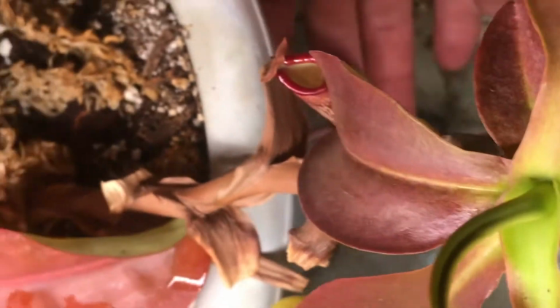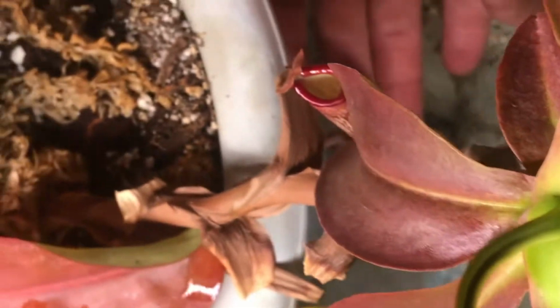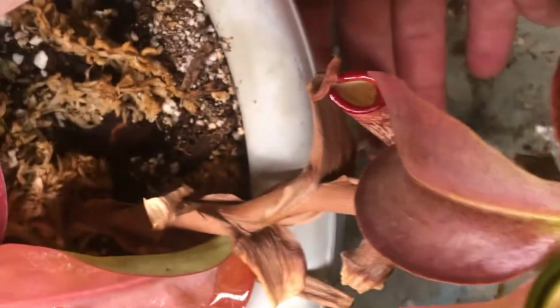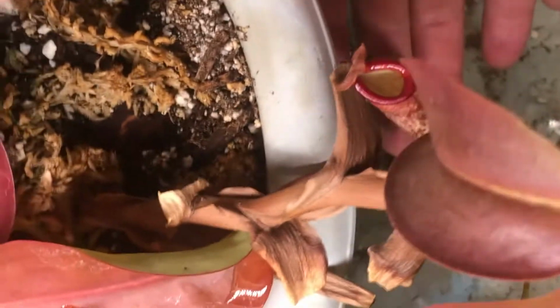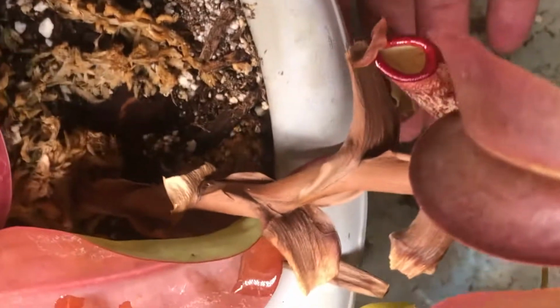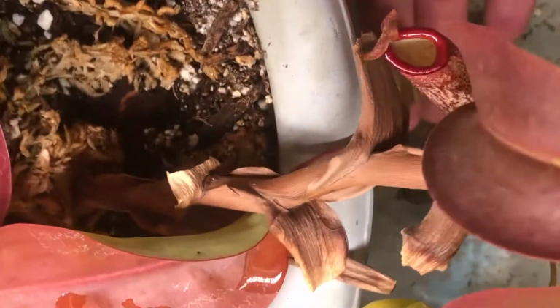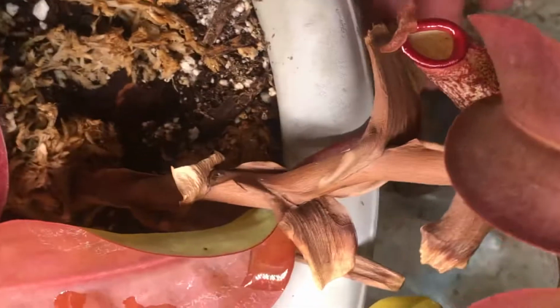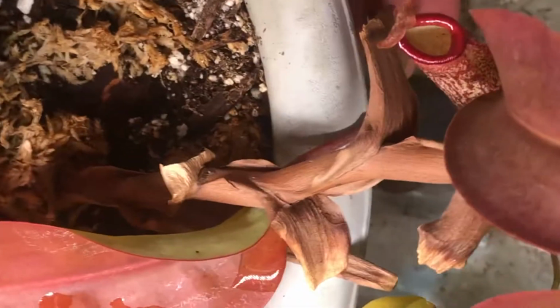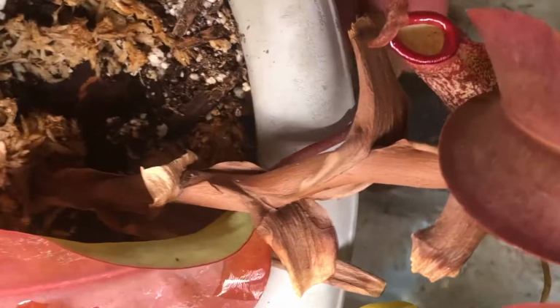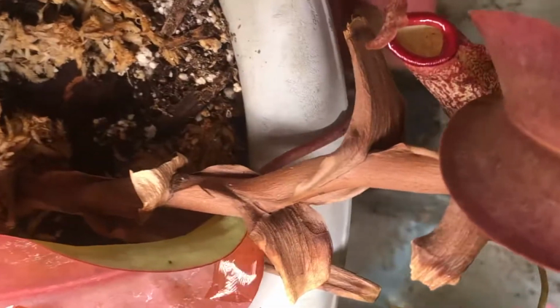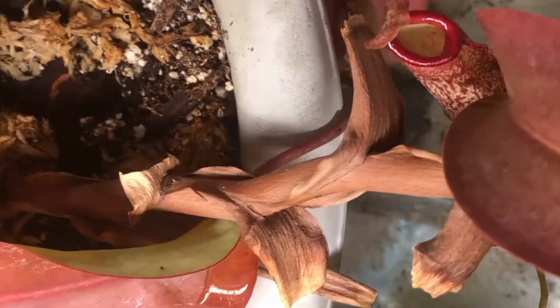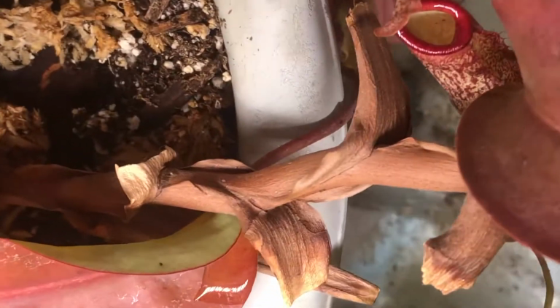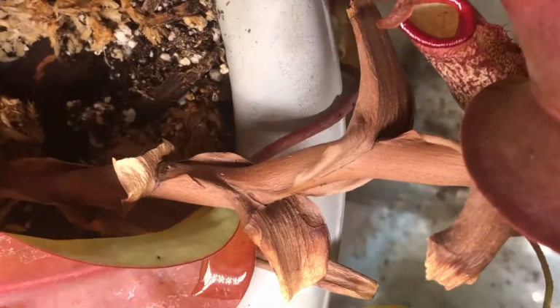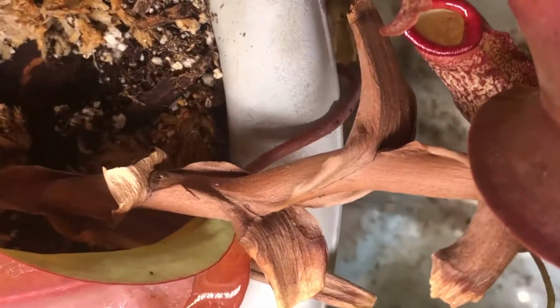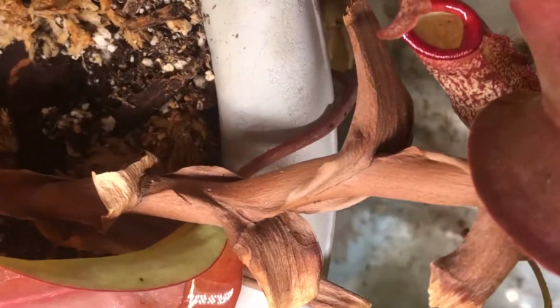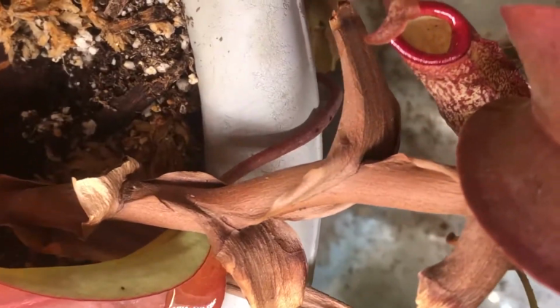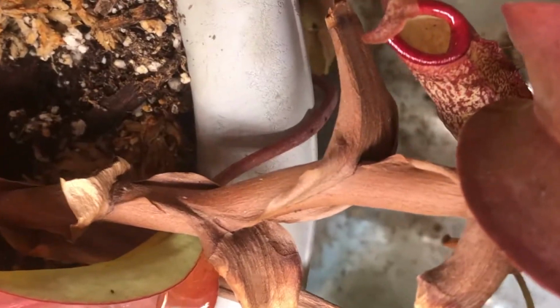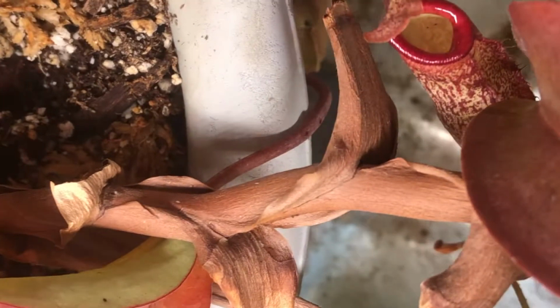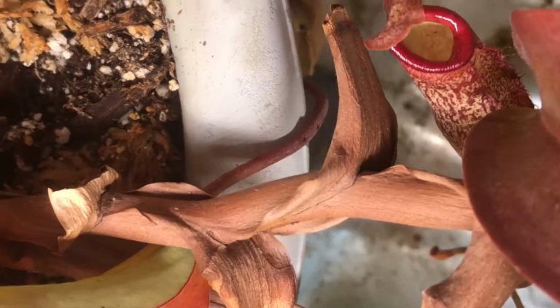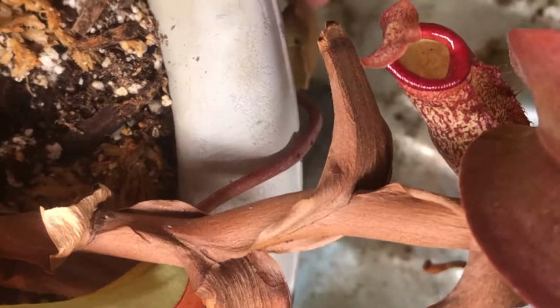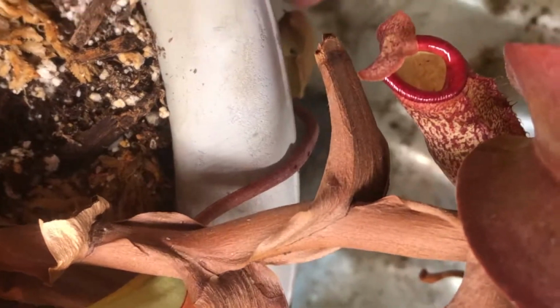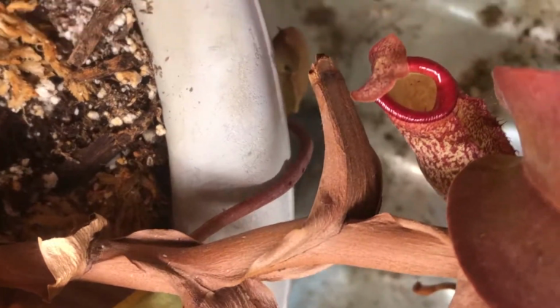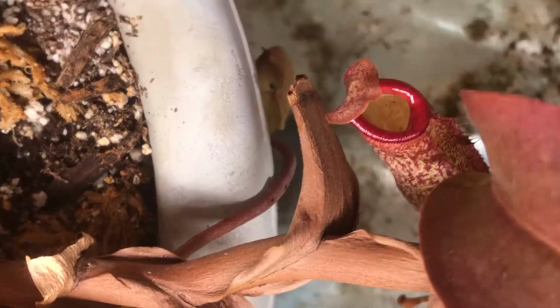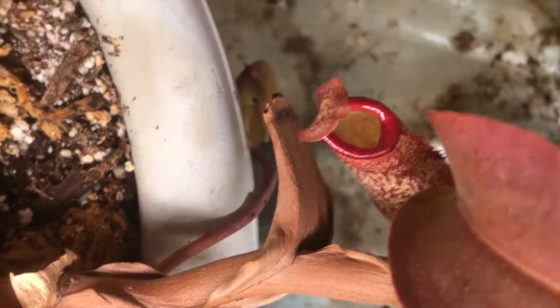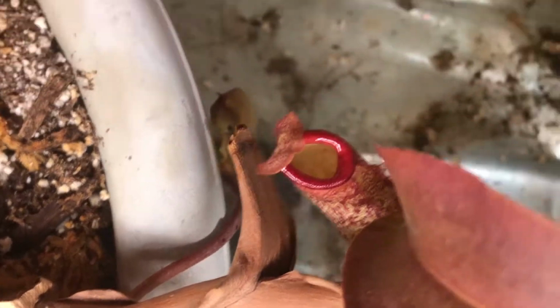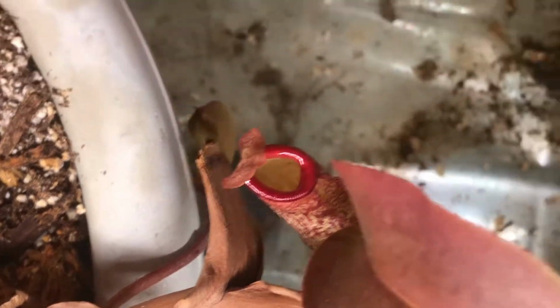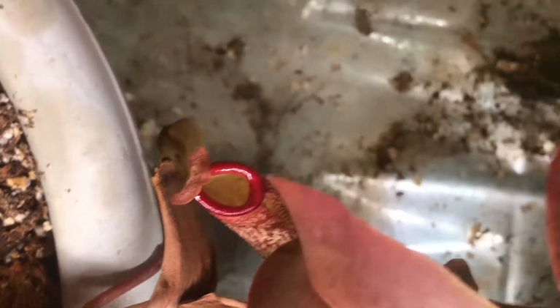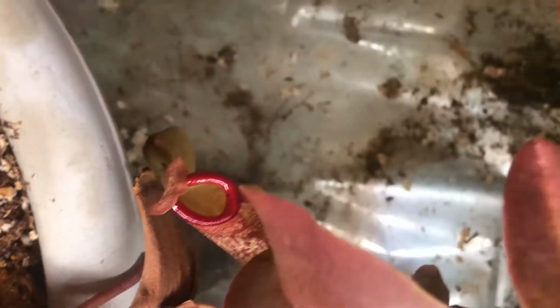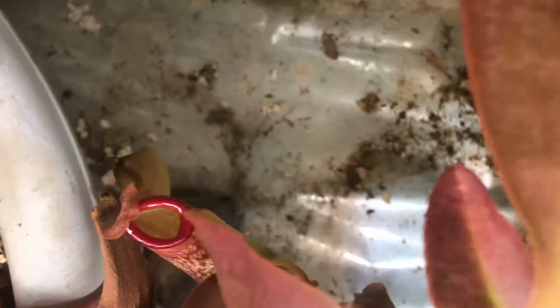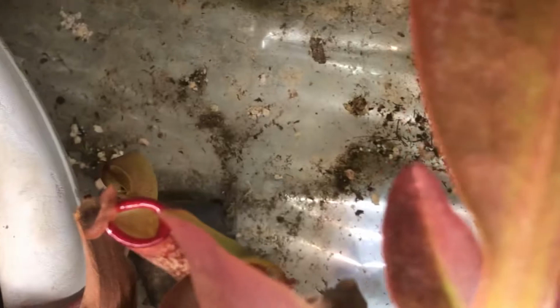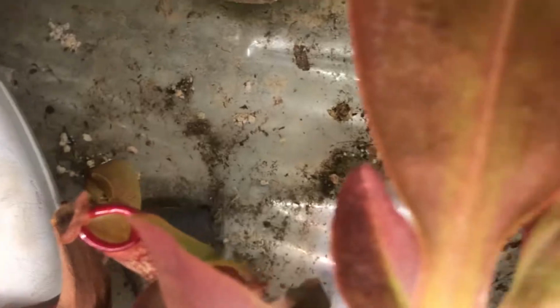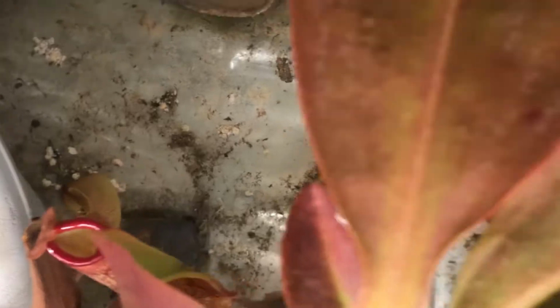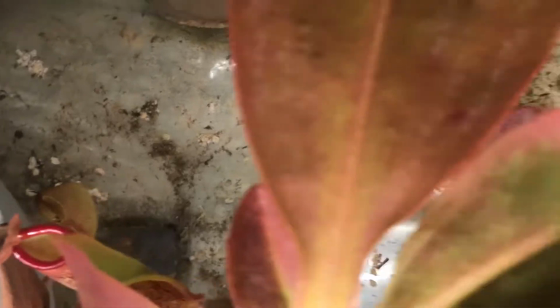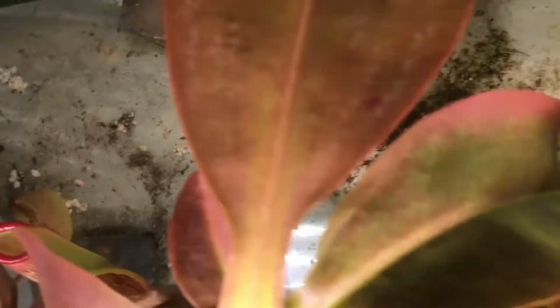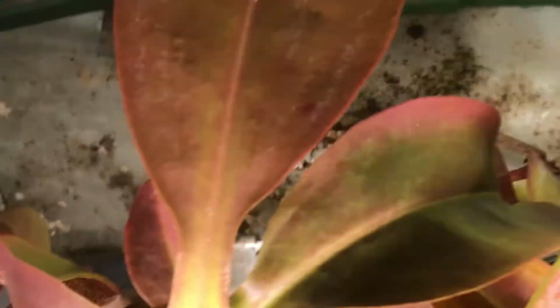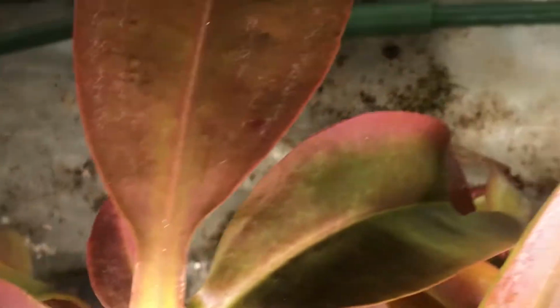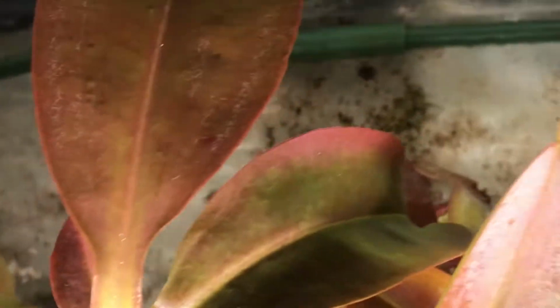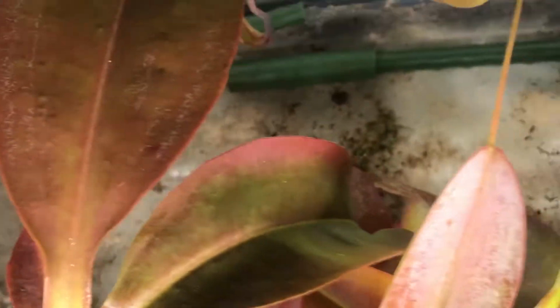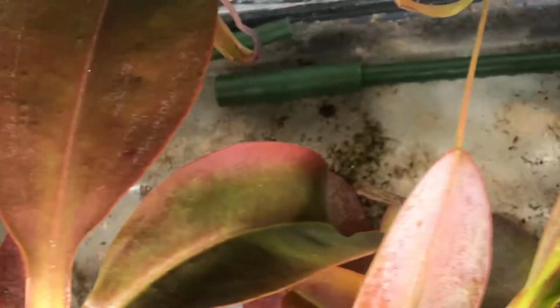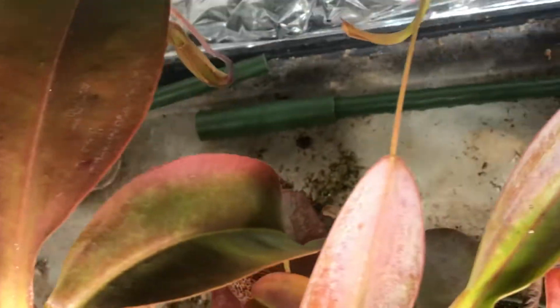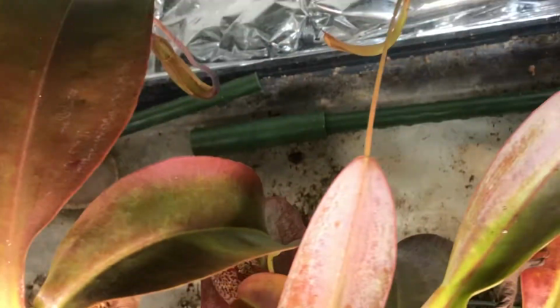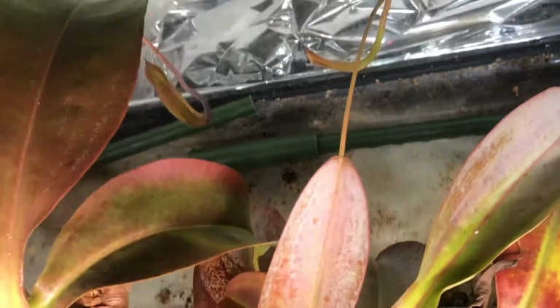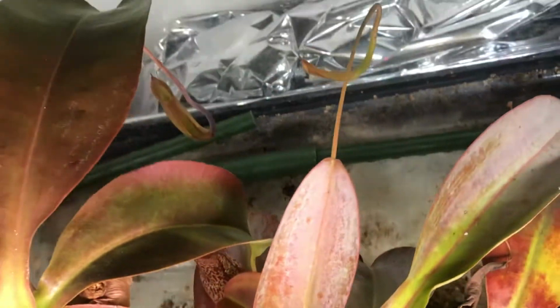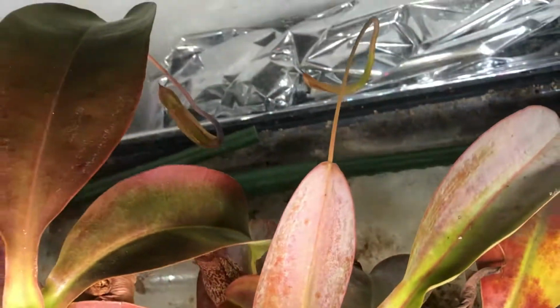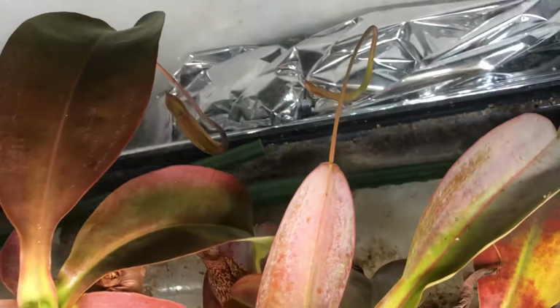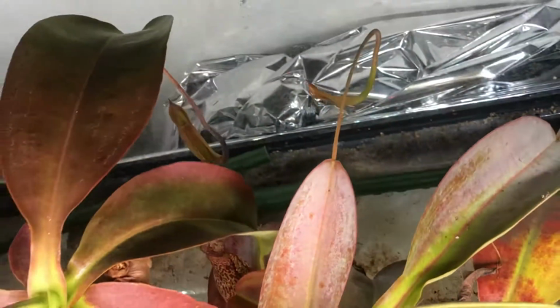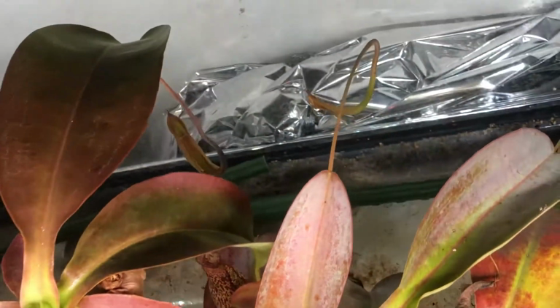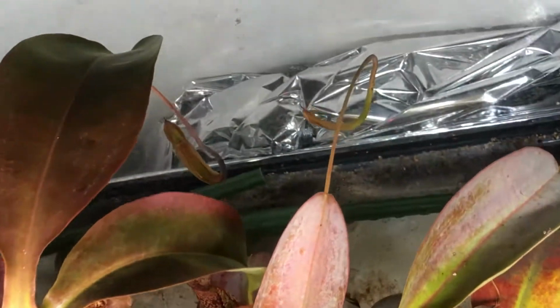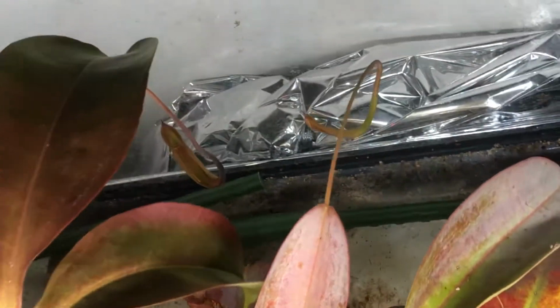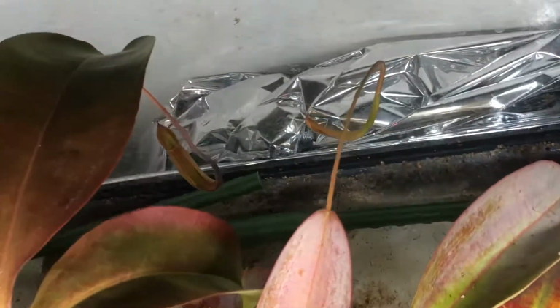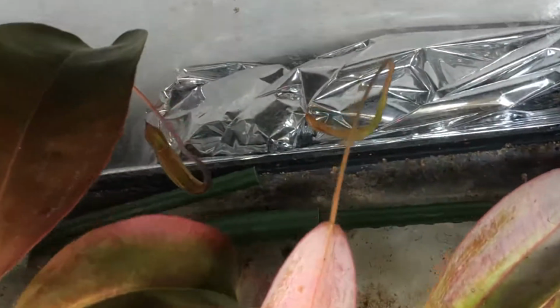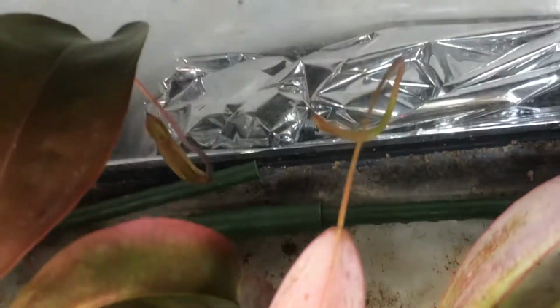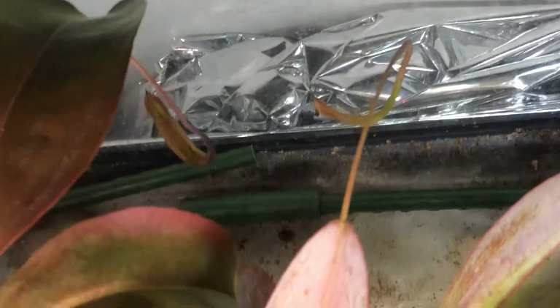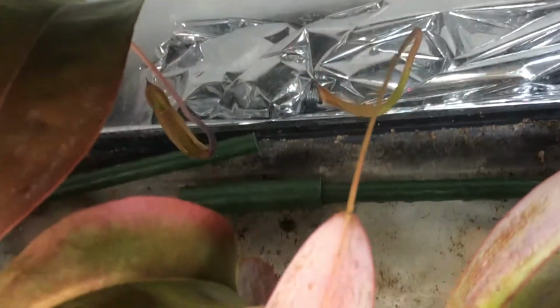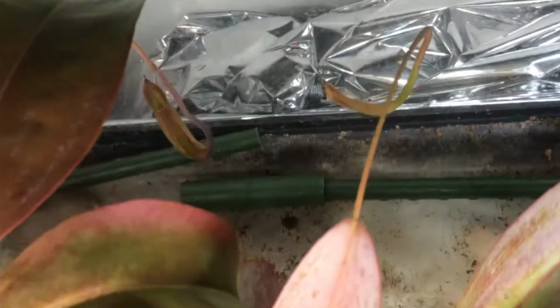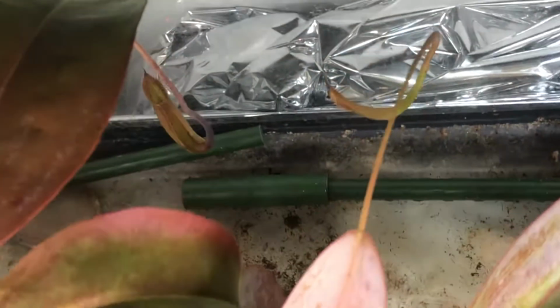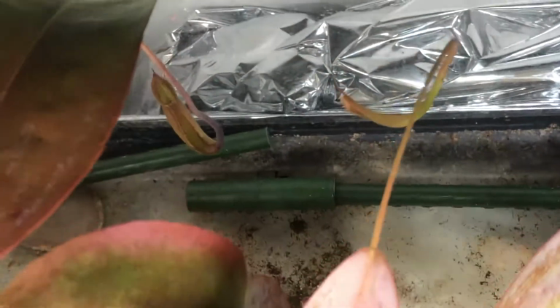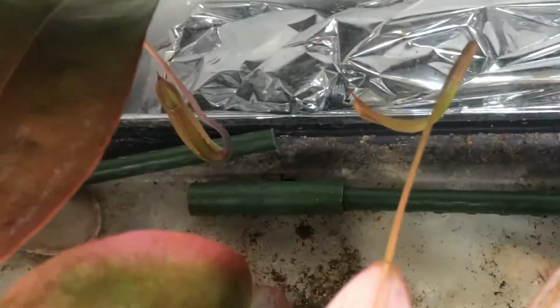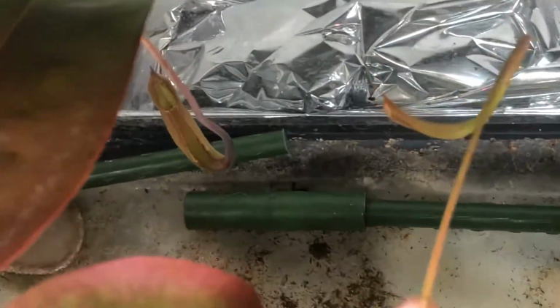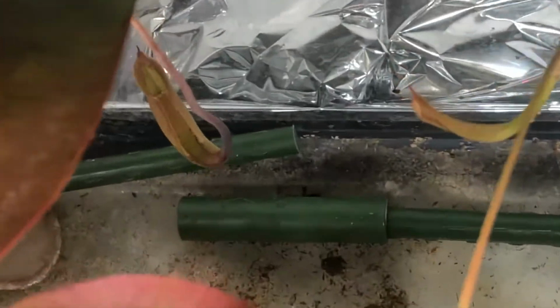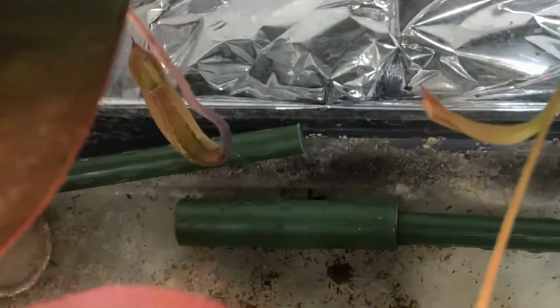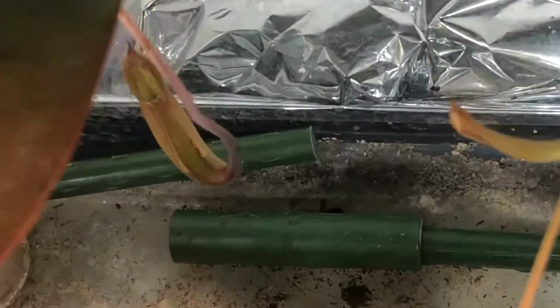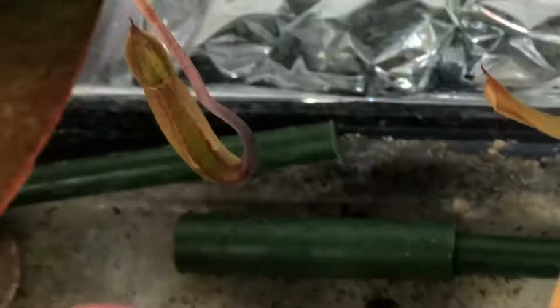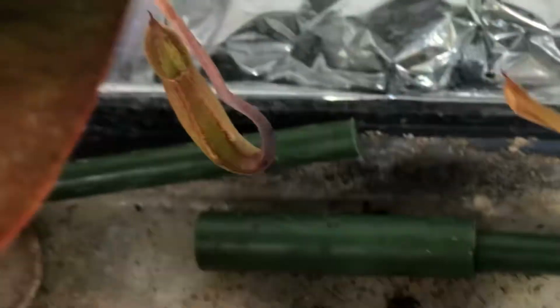The tendril is looking pretty thick, if that's any indicator of pitcher size.